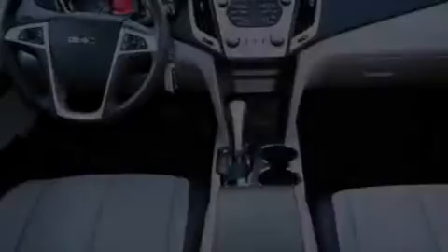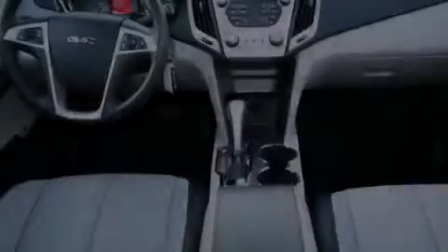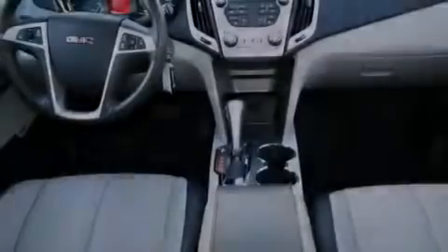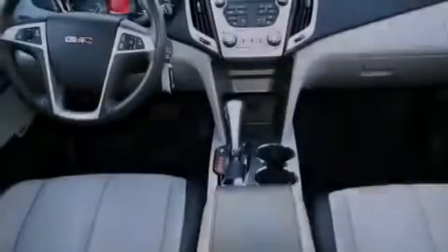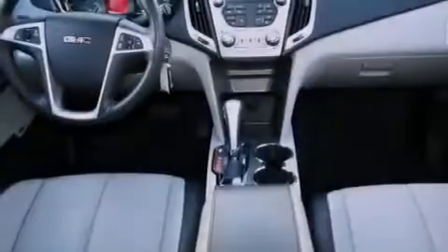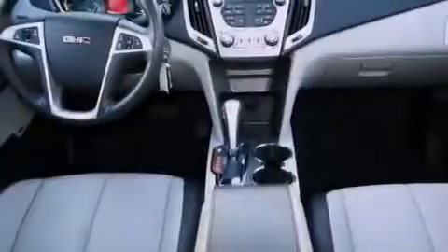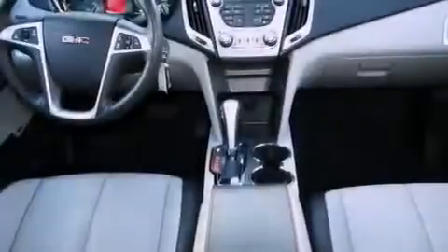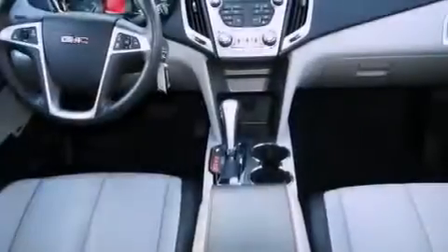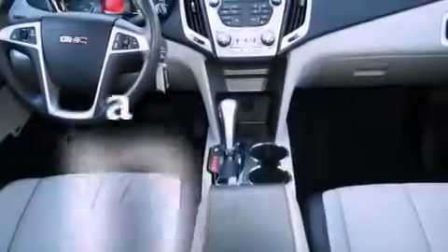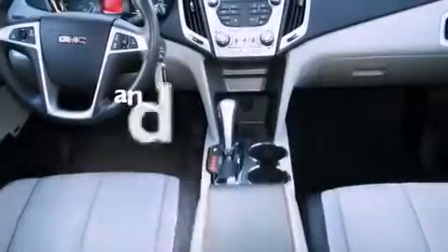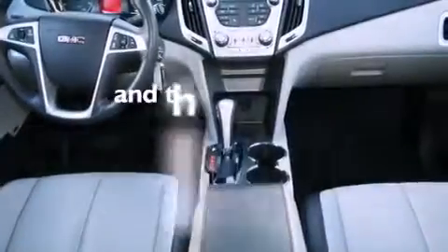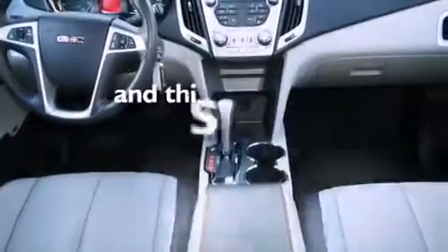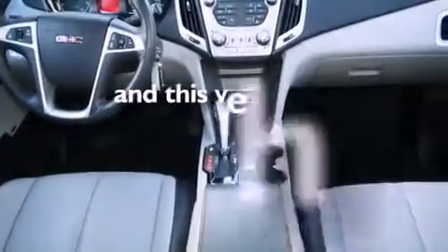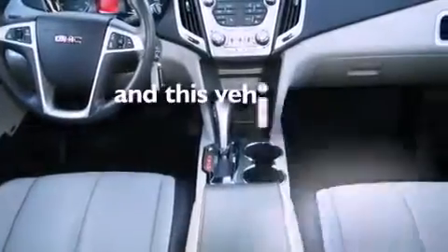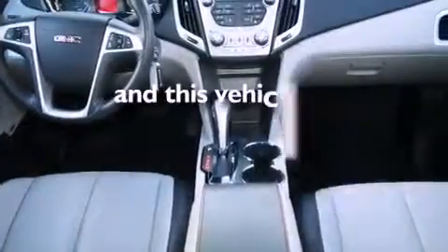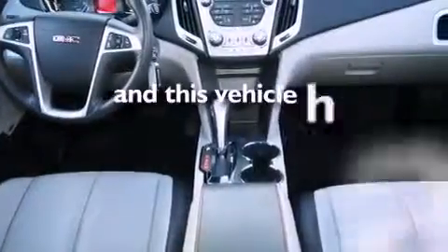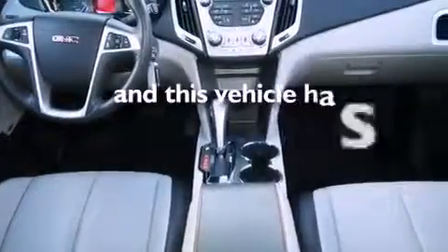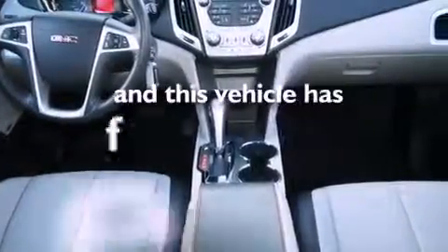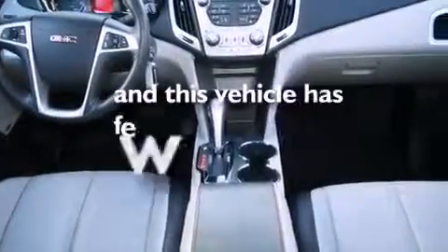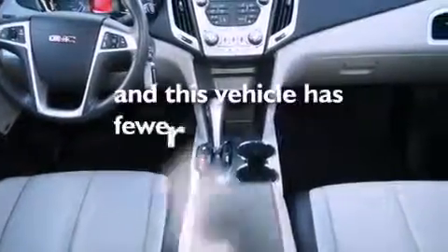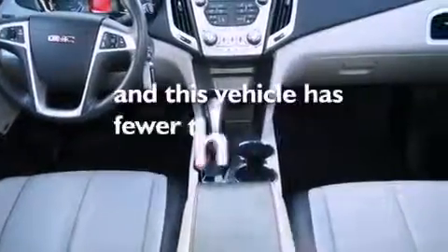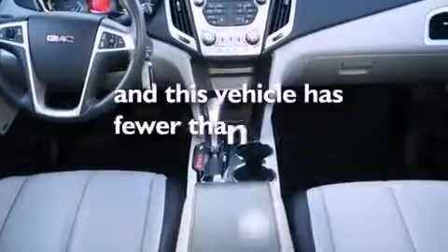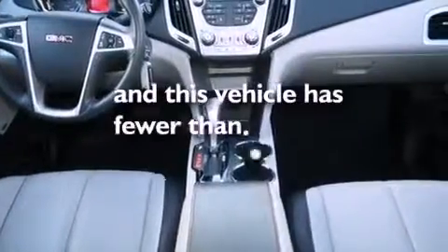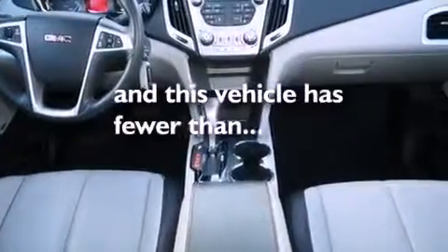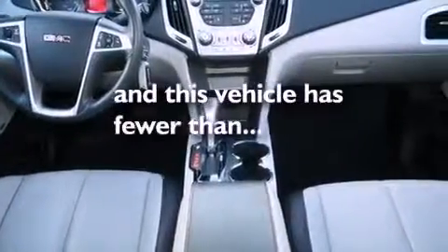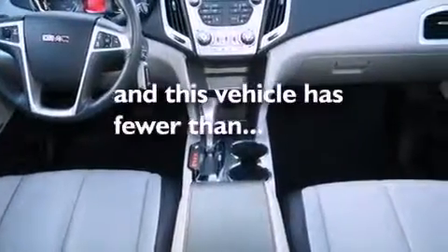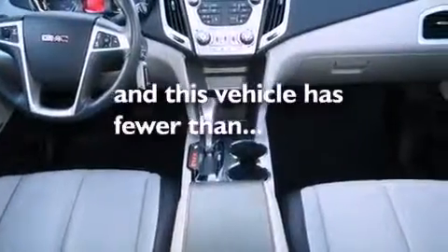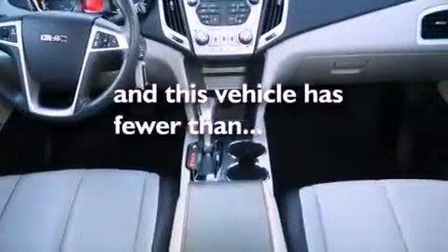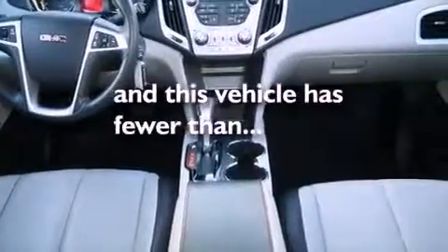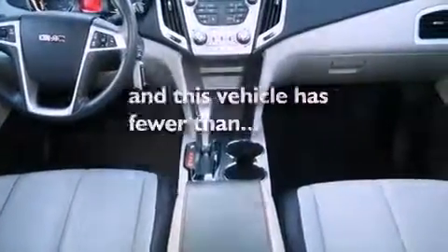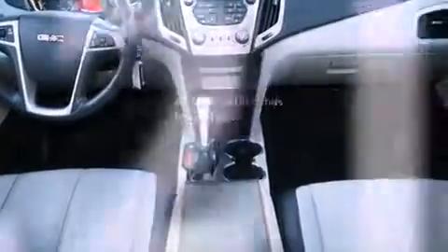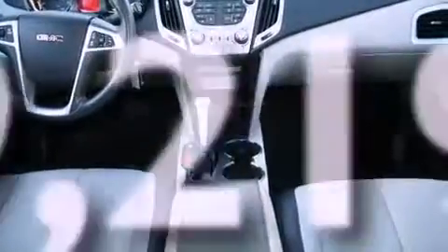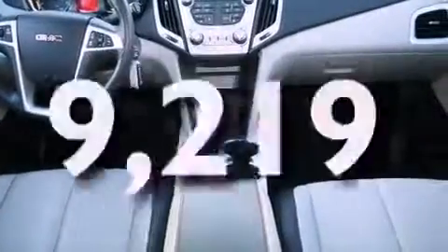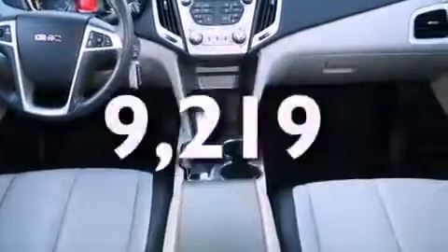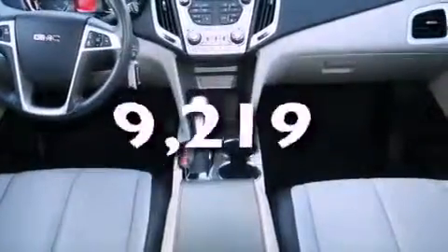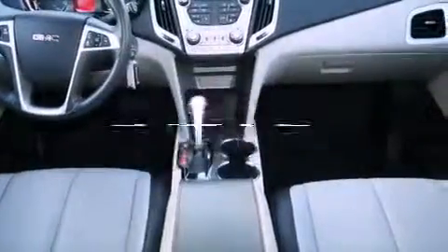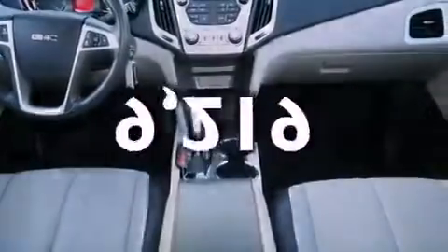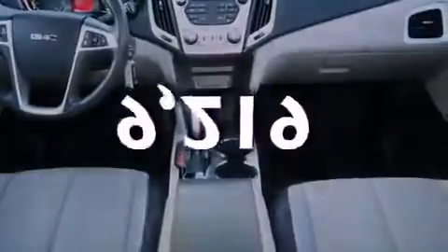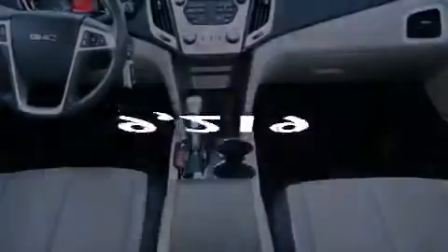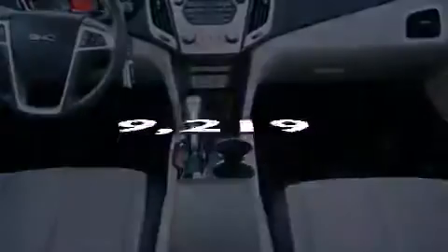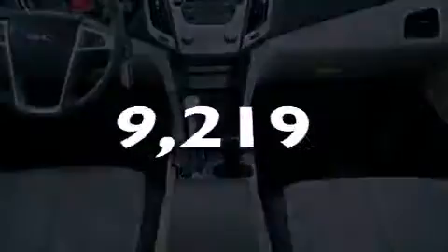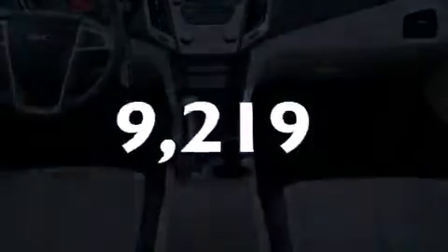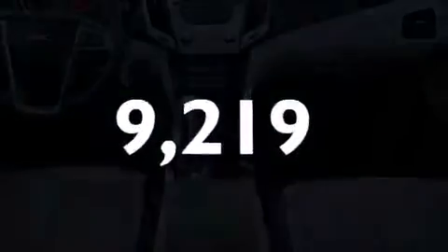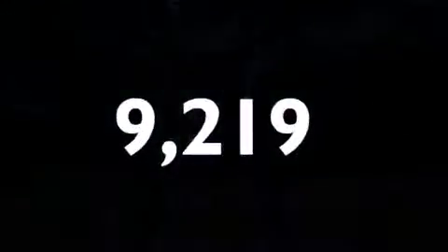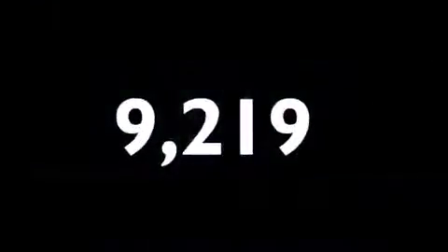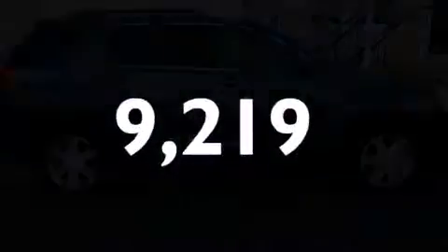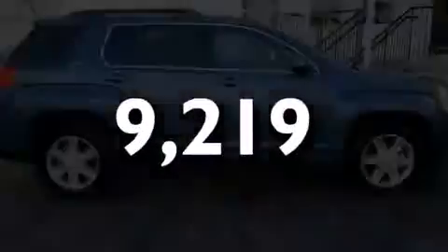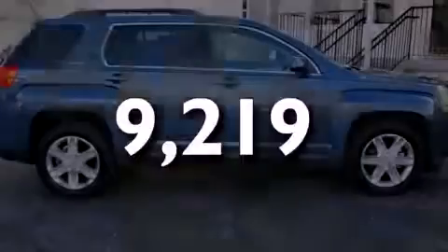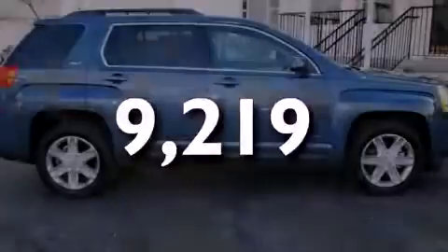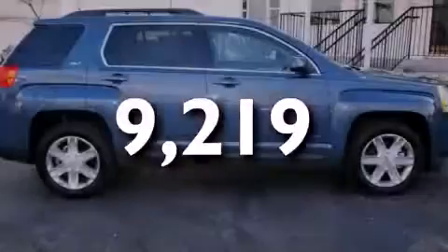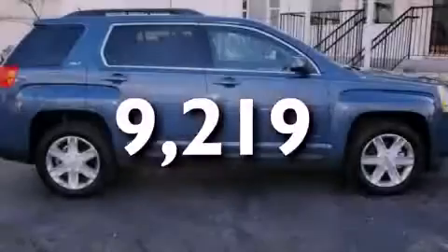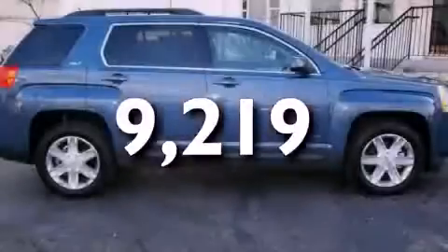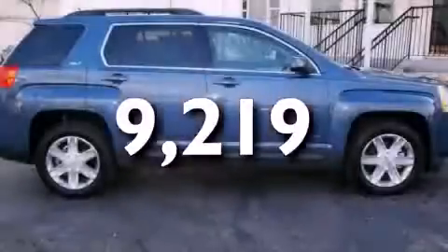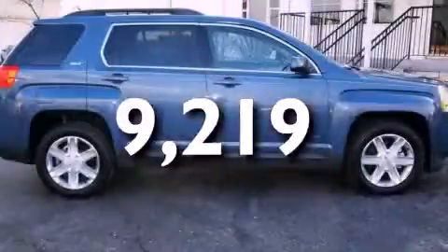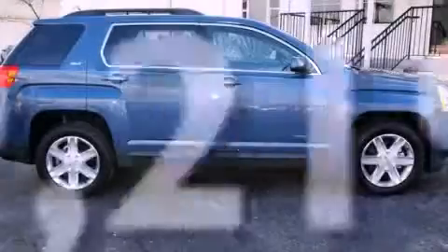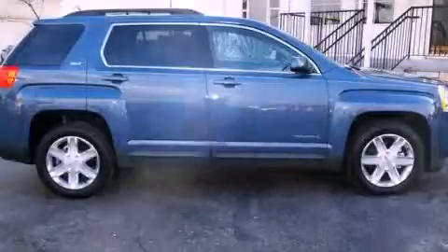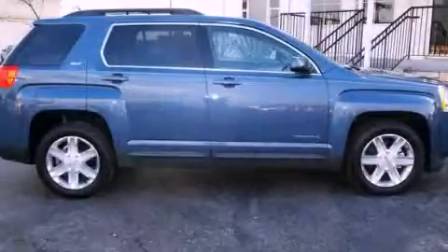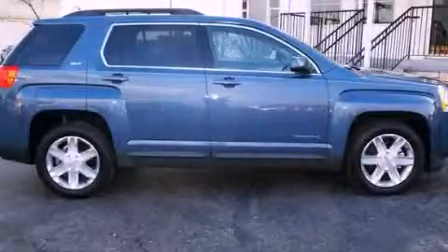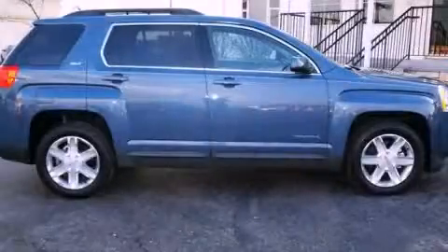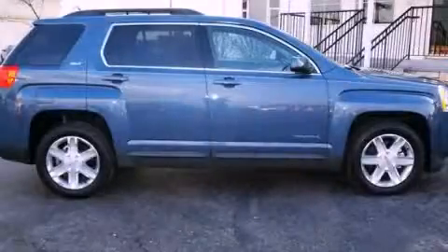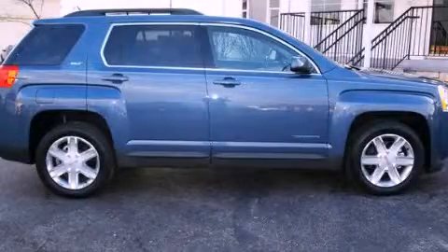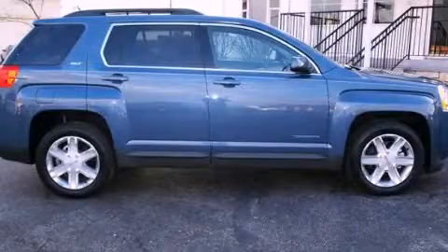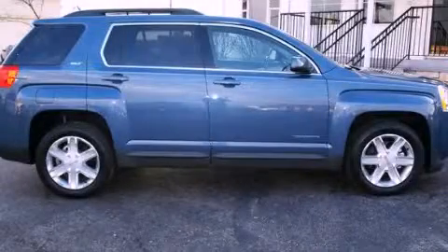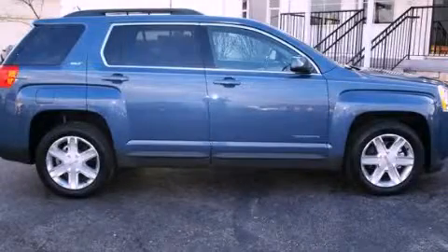This vehicle has fewer than 10,000 miles on the odometer. Contact us today to arrange your test drive.